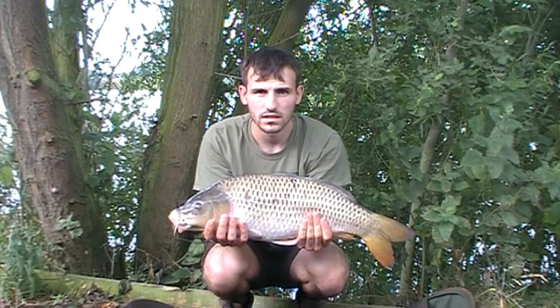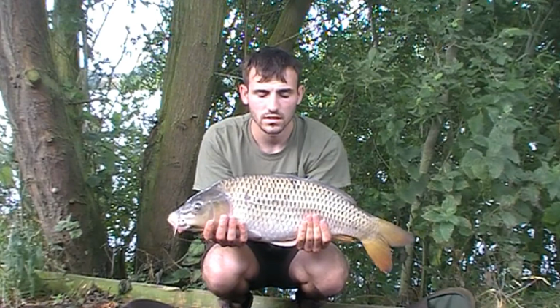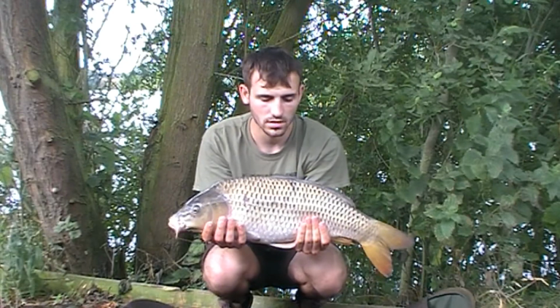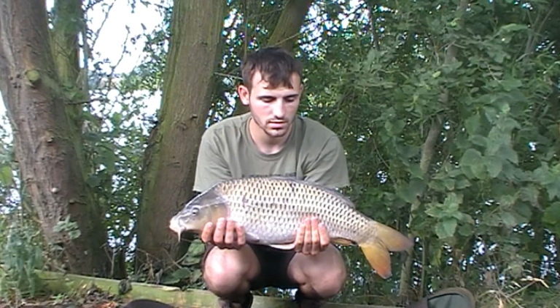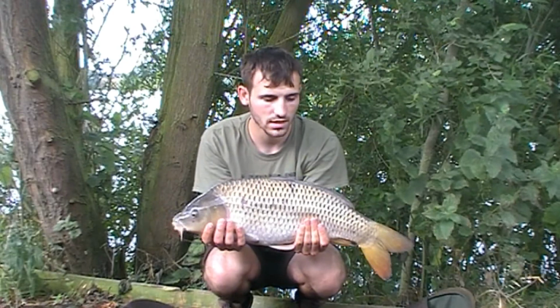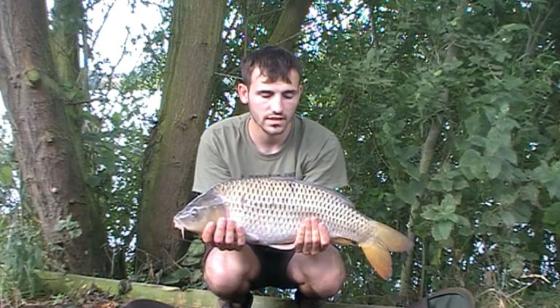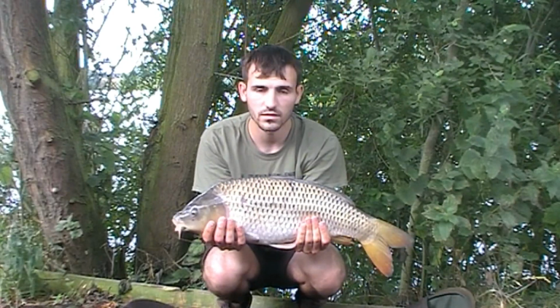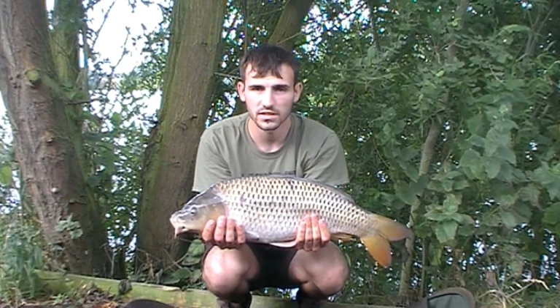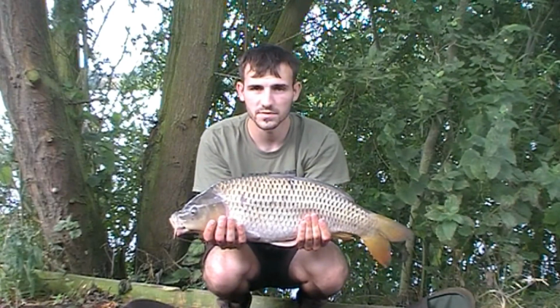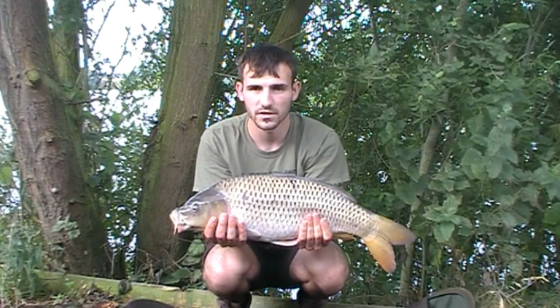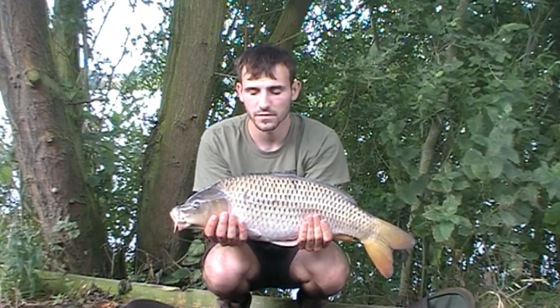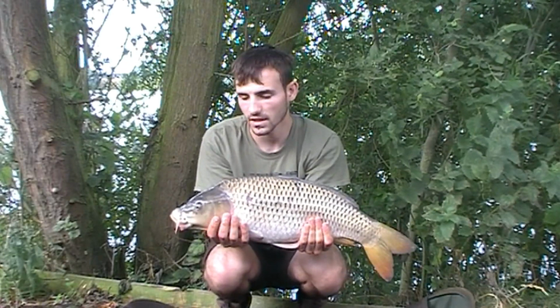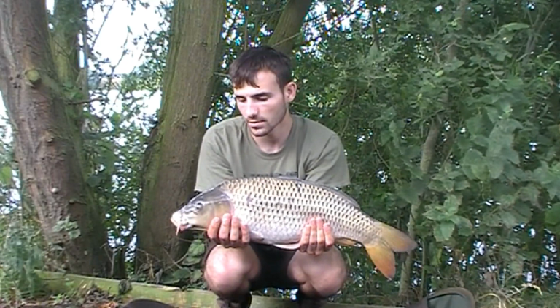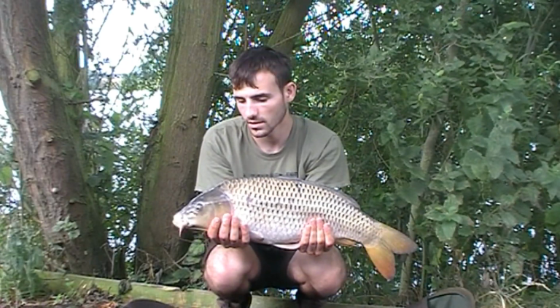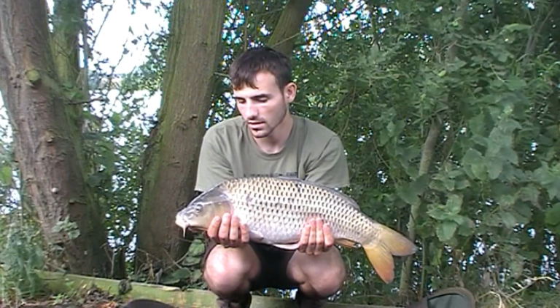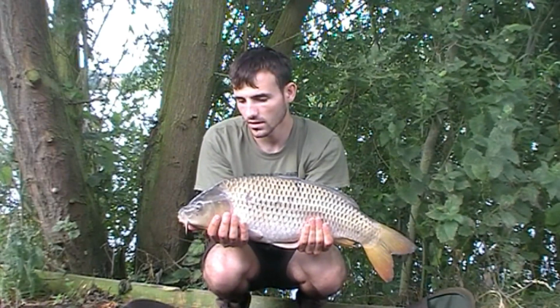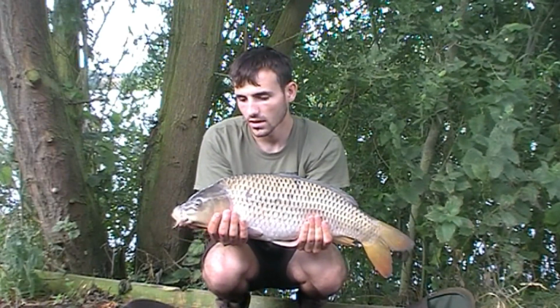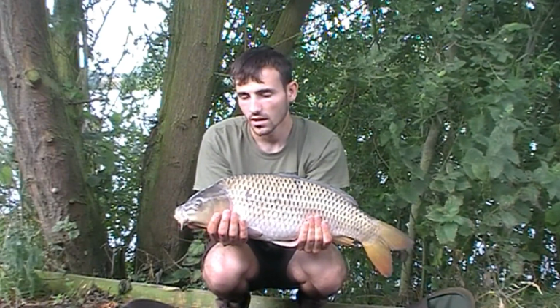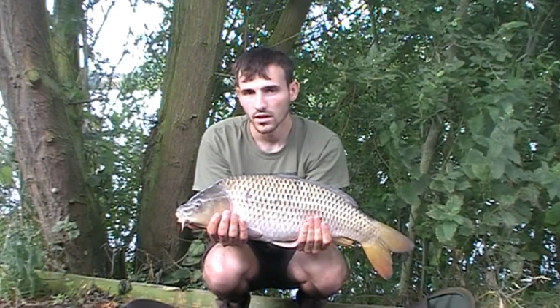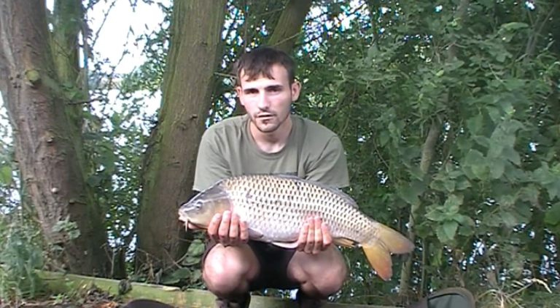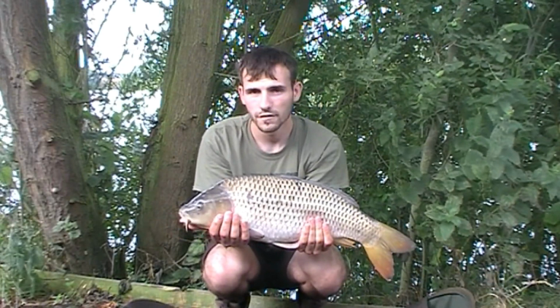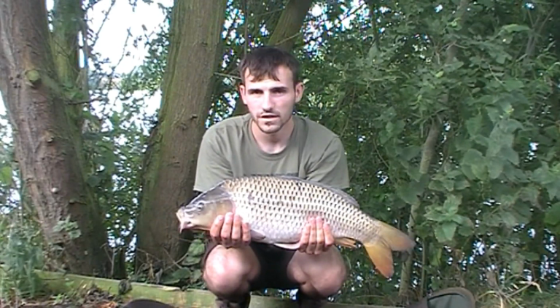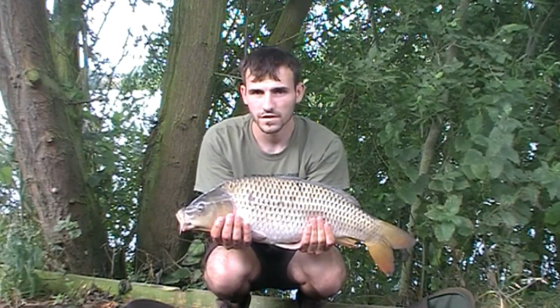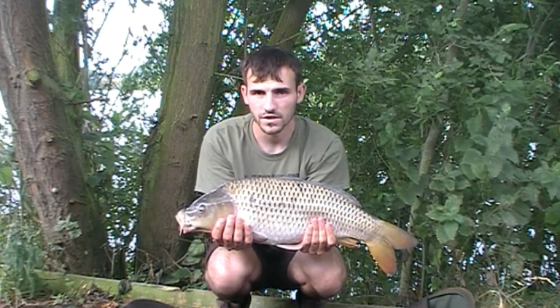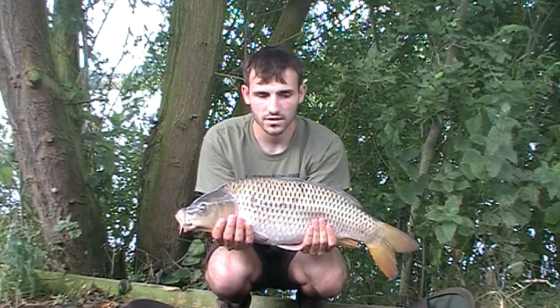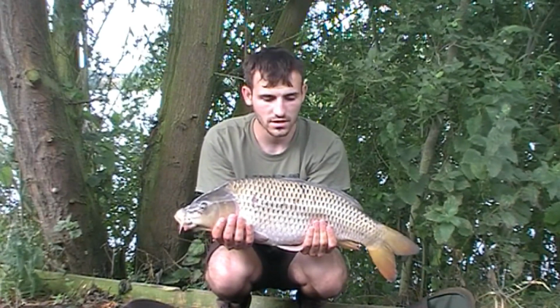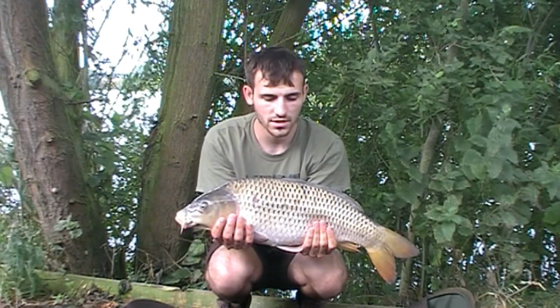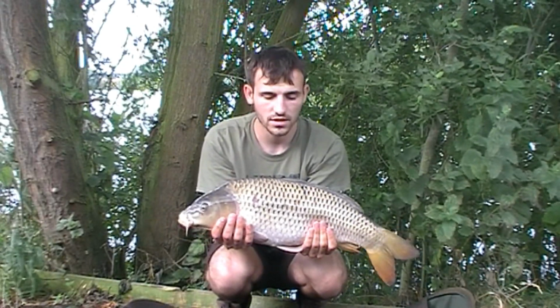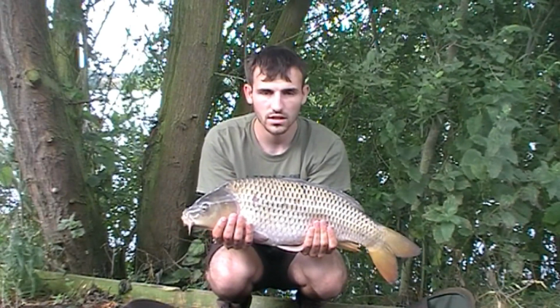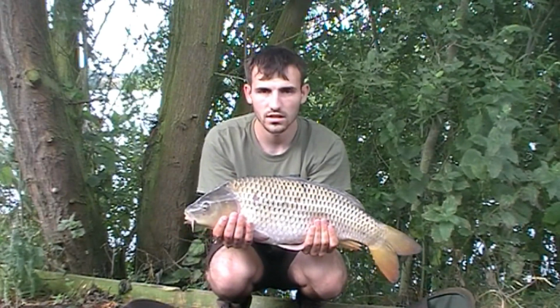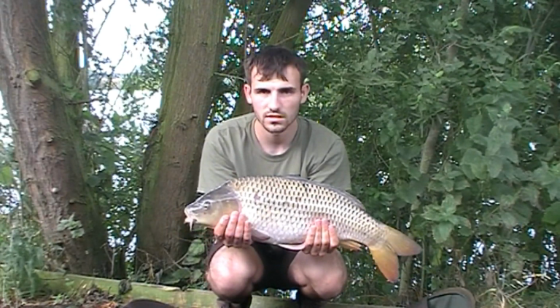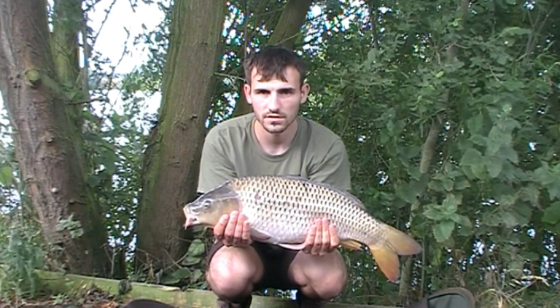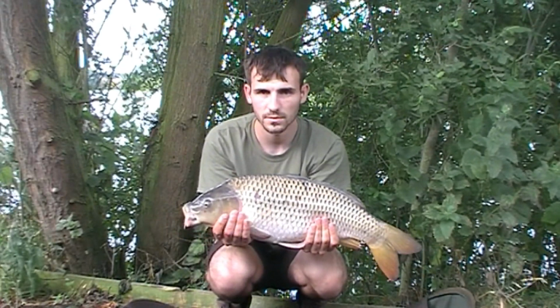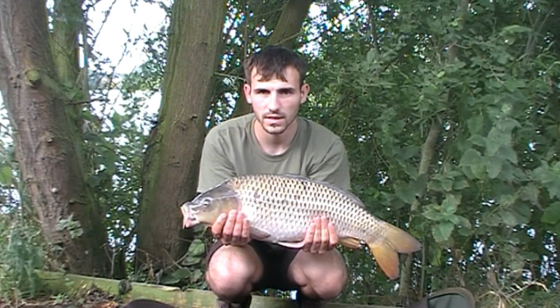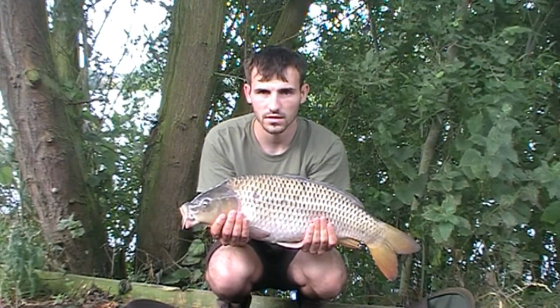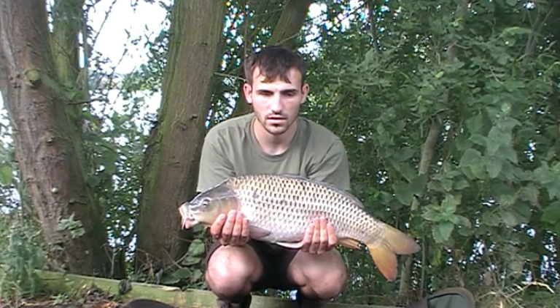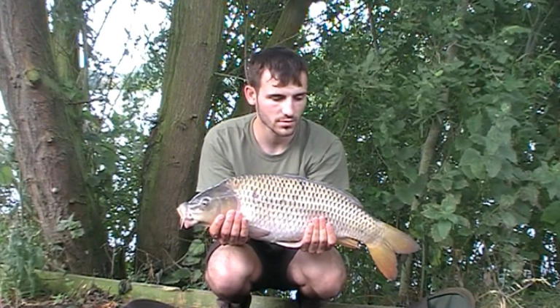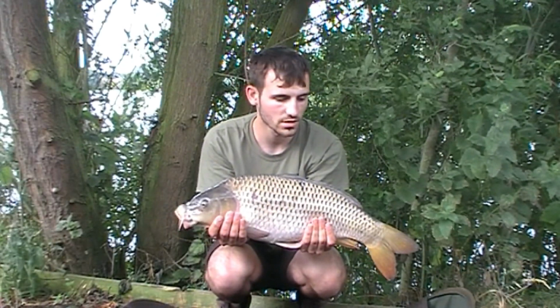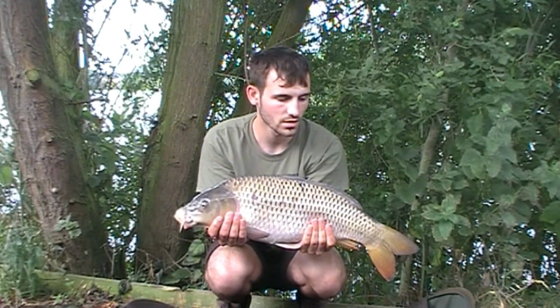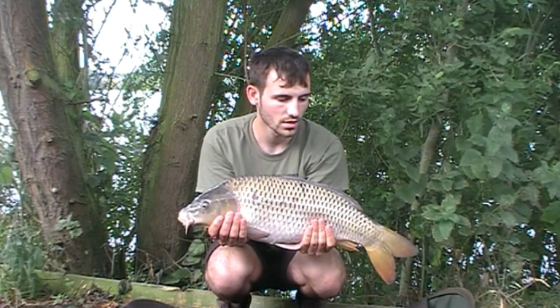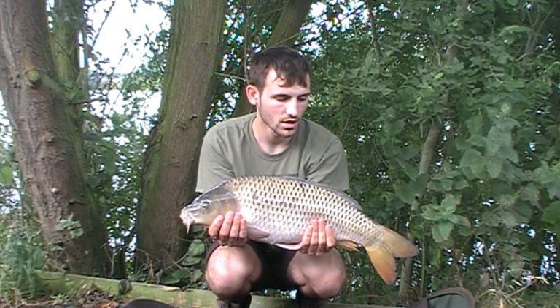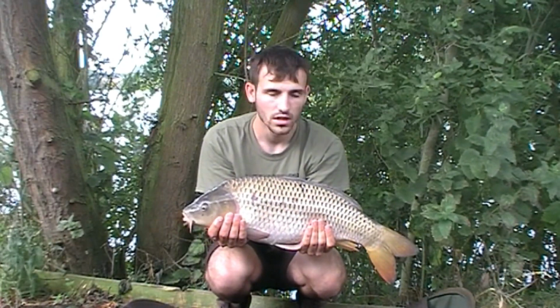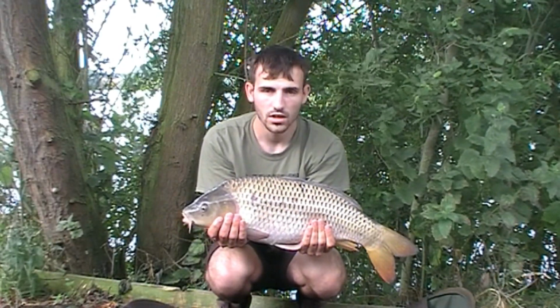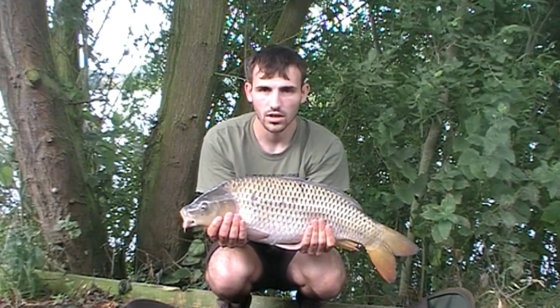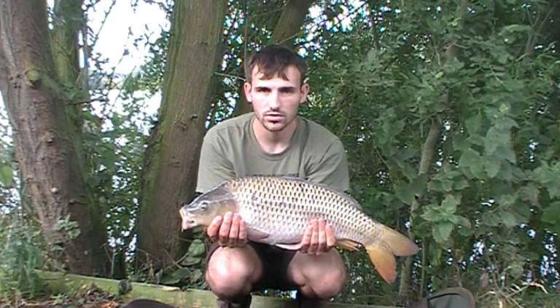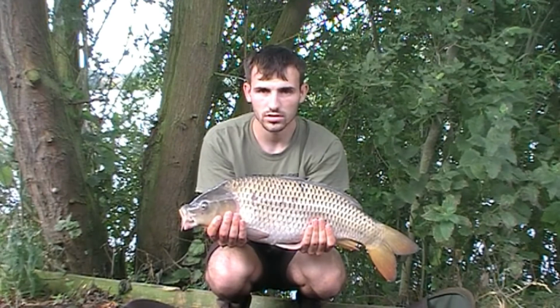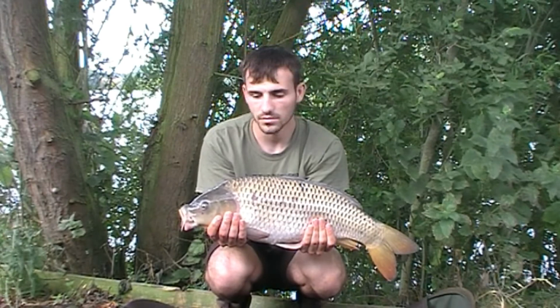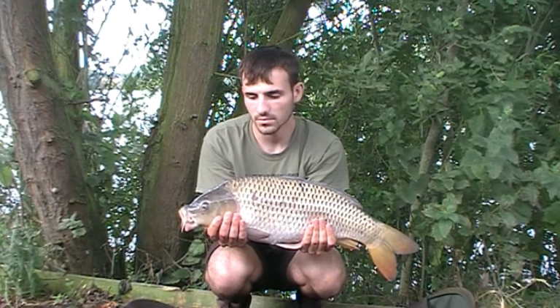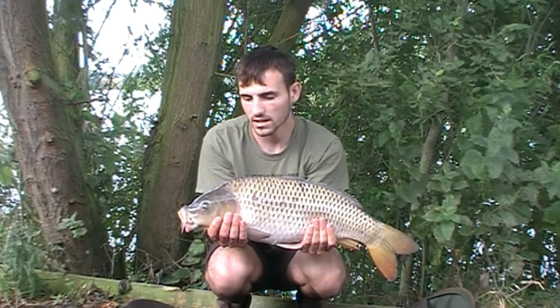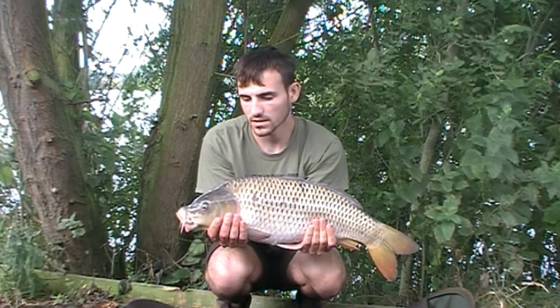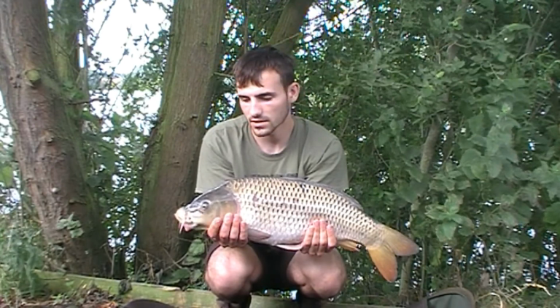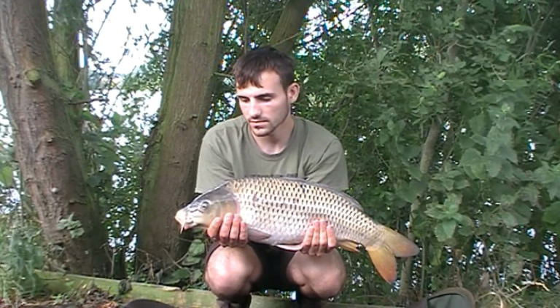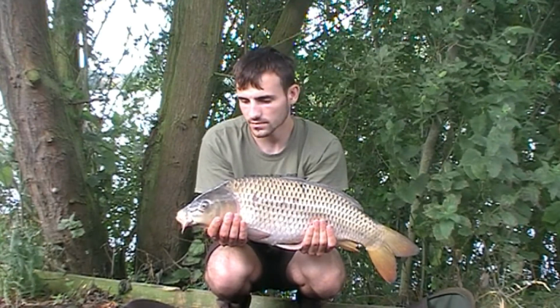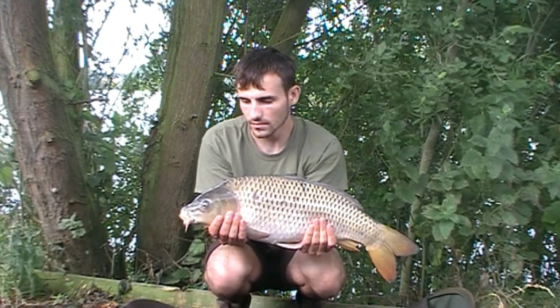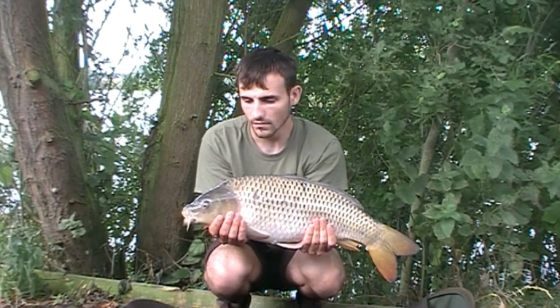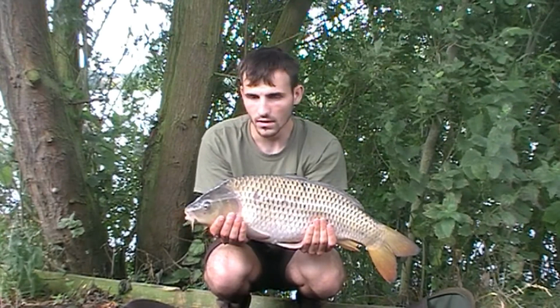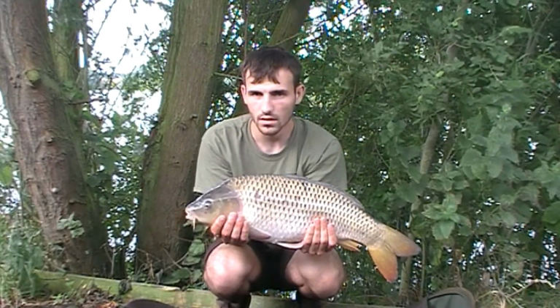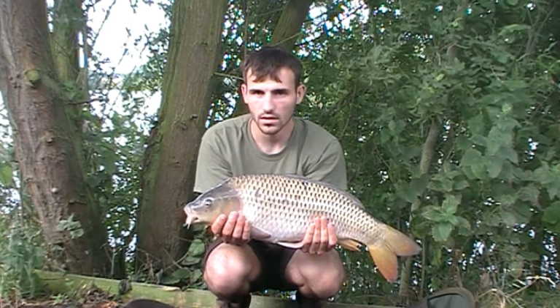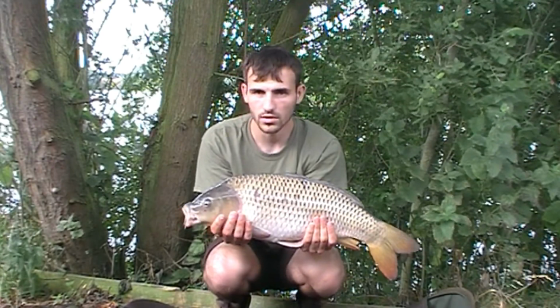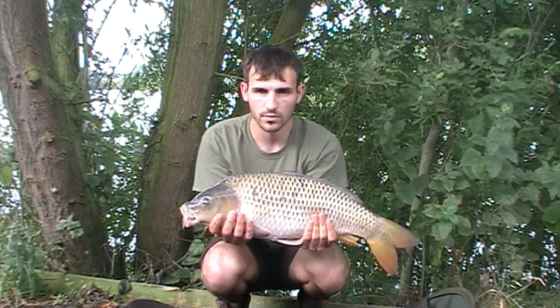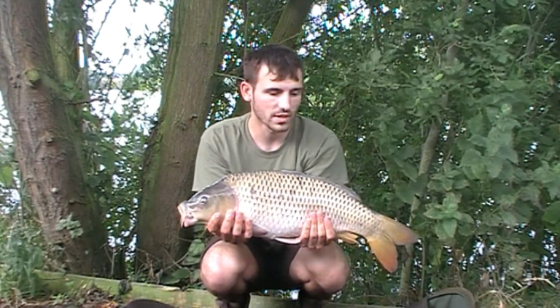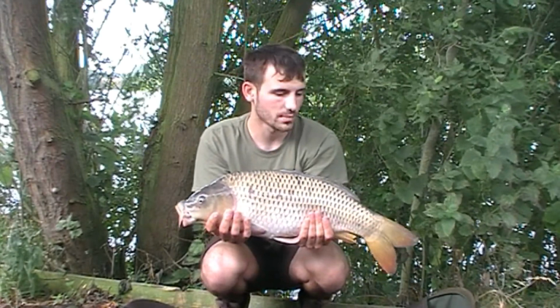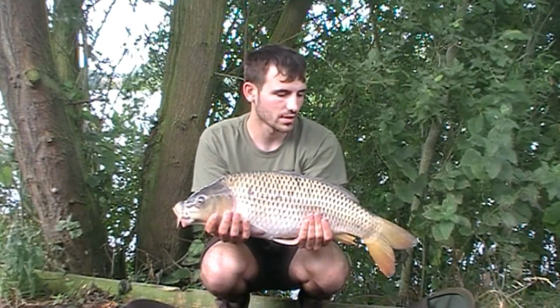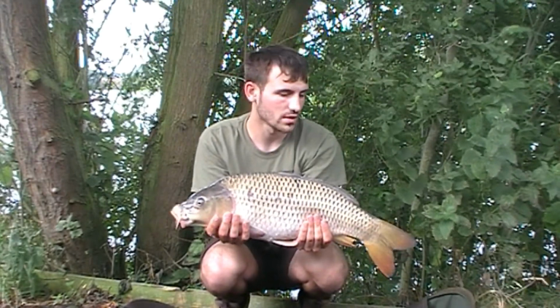Down here at Westmore Farm, first fish of the session — an 11 pound common, caught just in the margin on a black pearl.